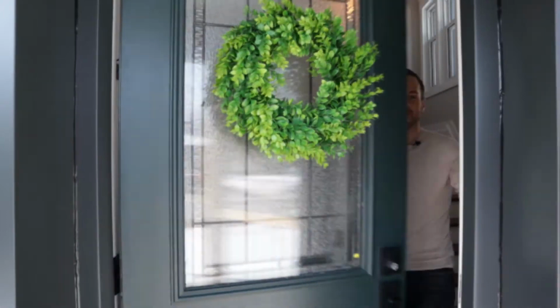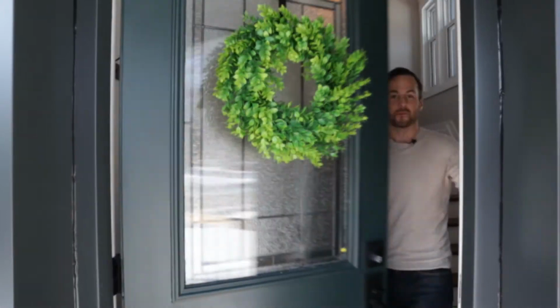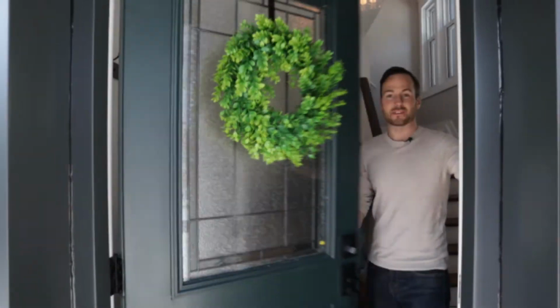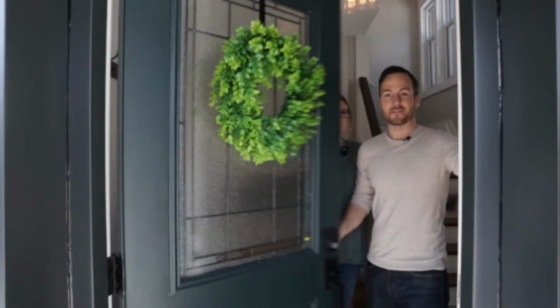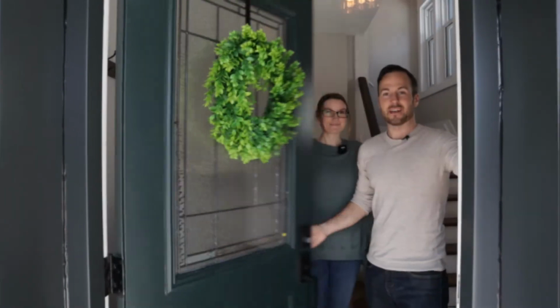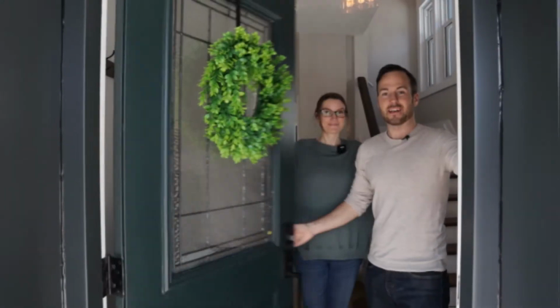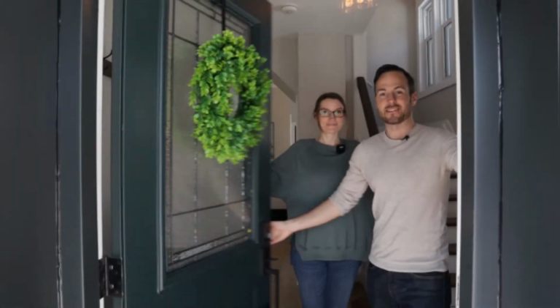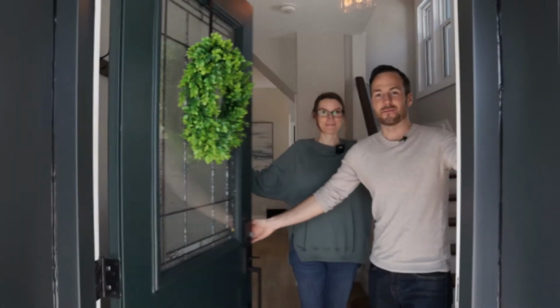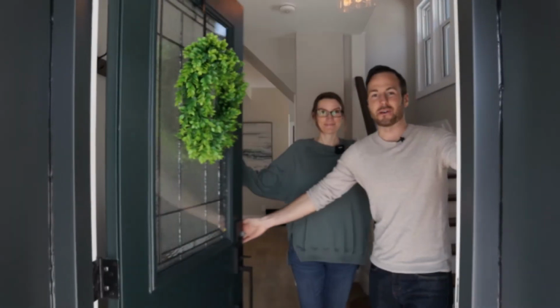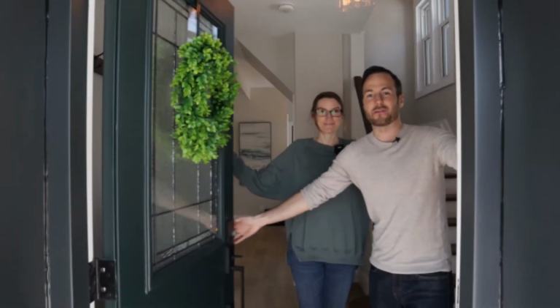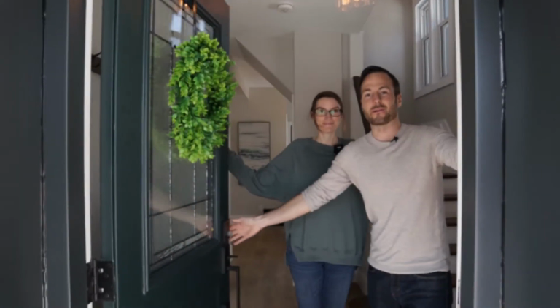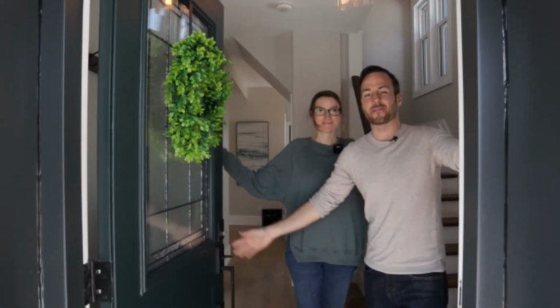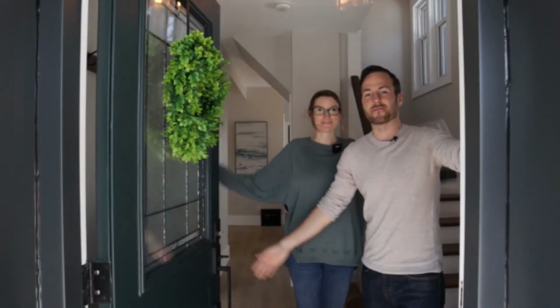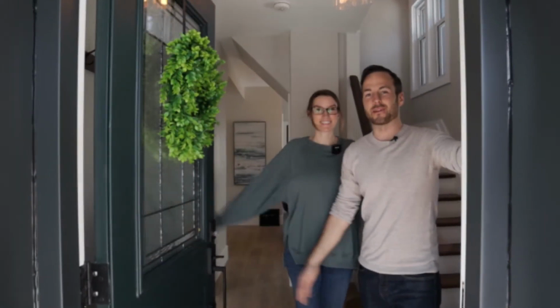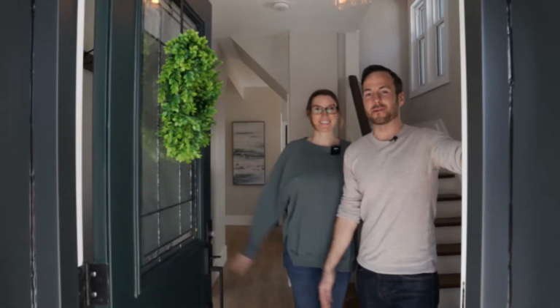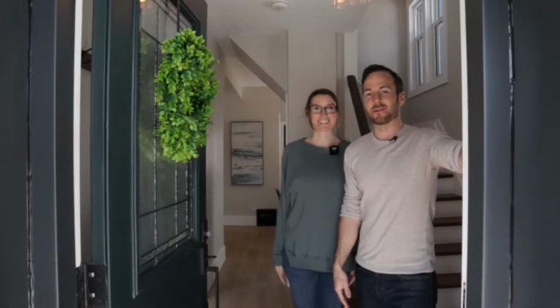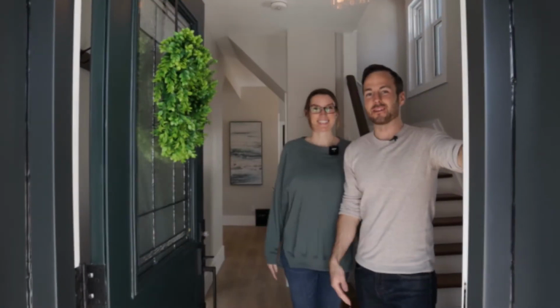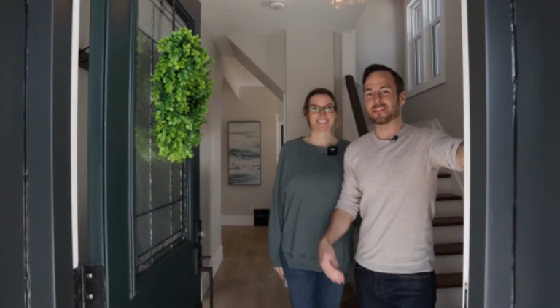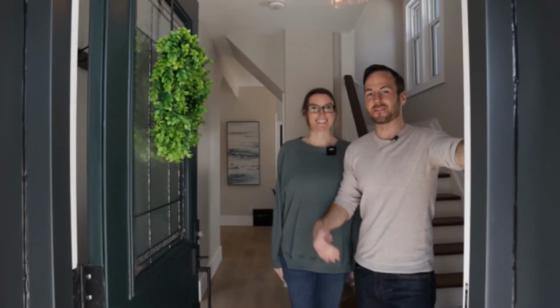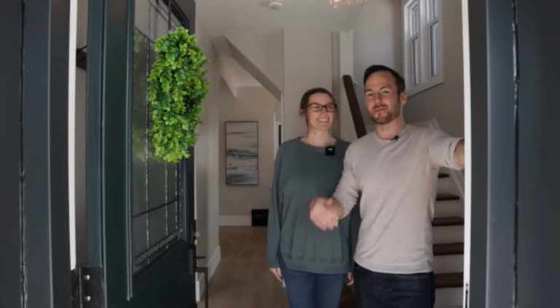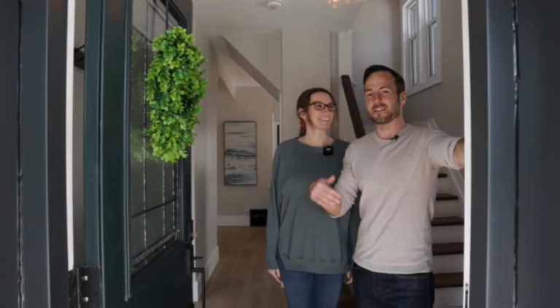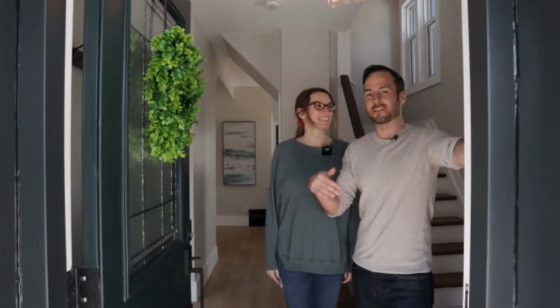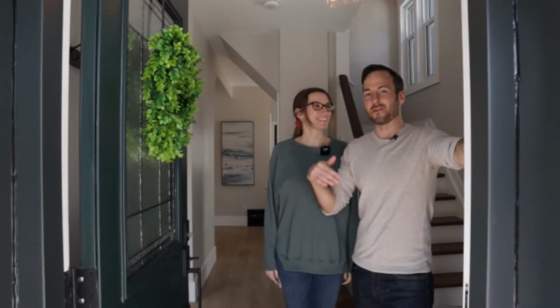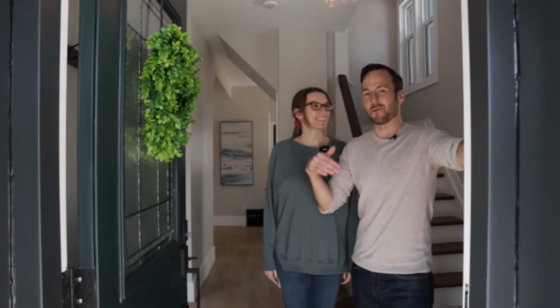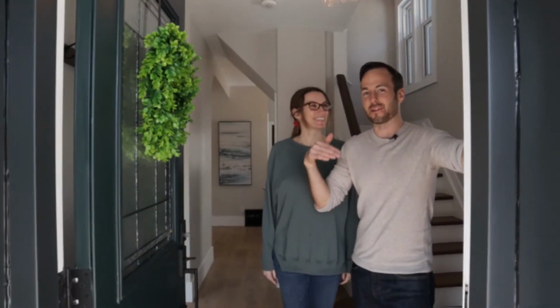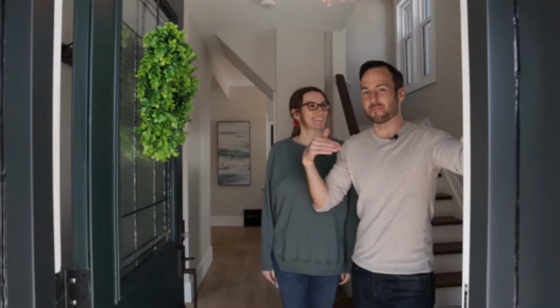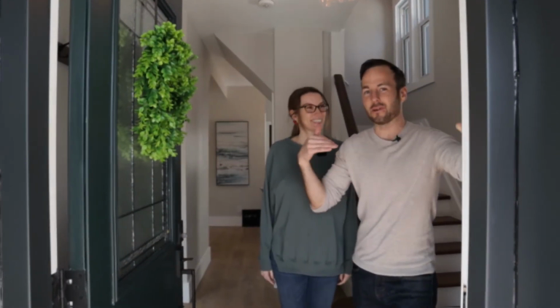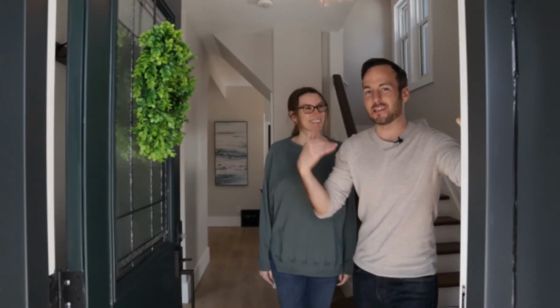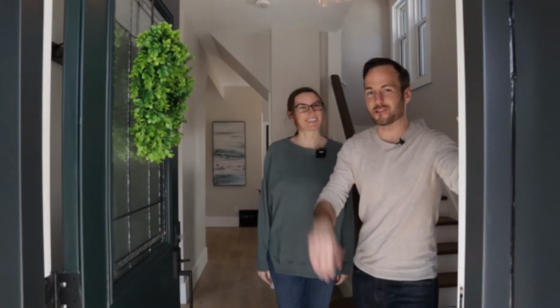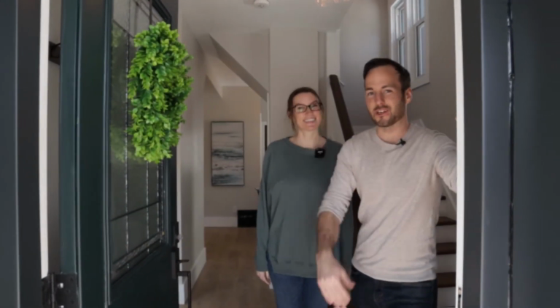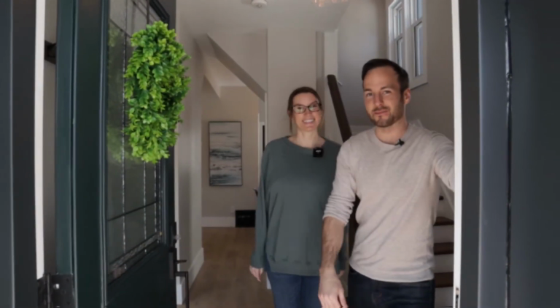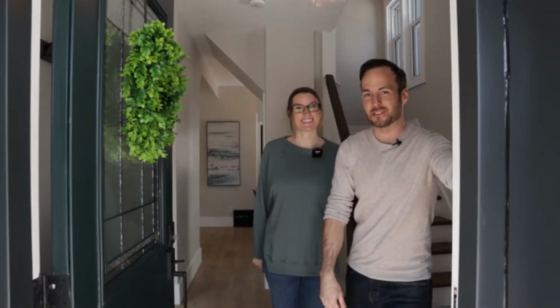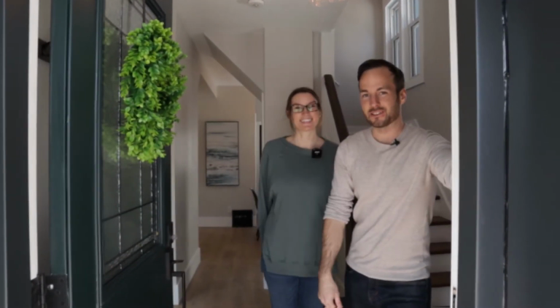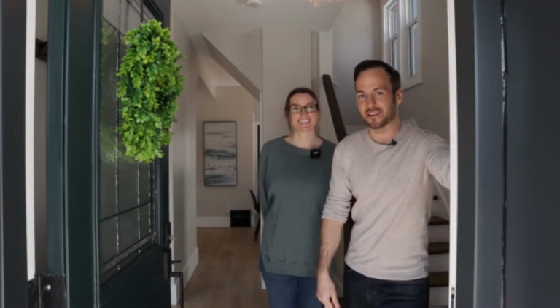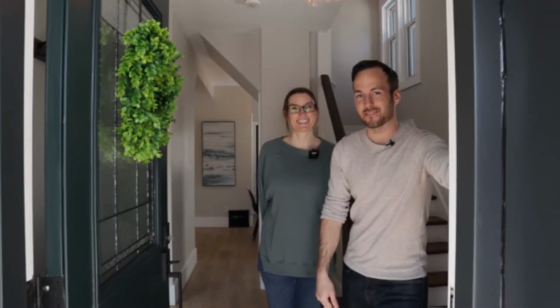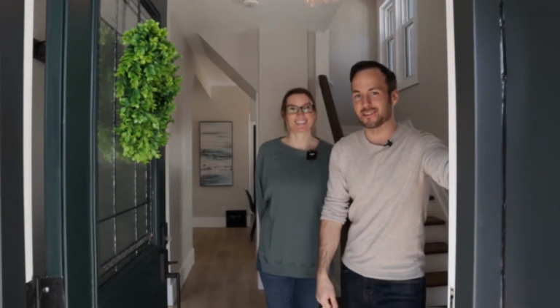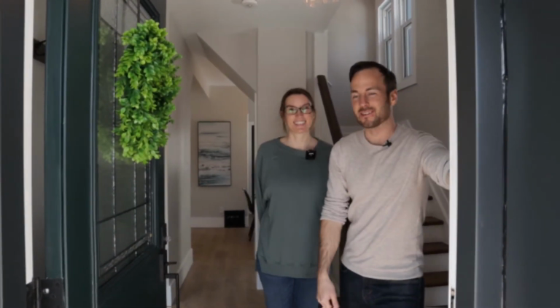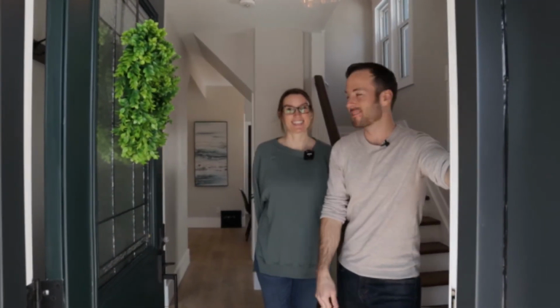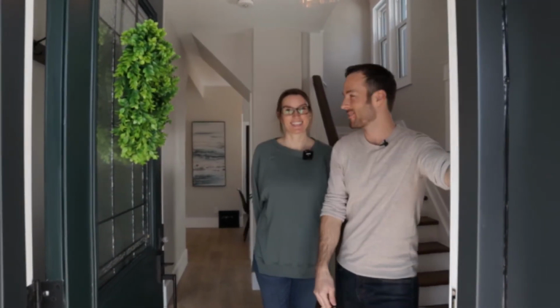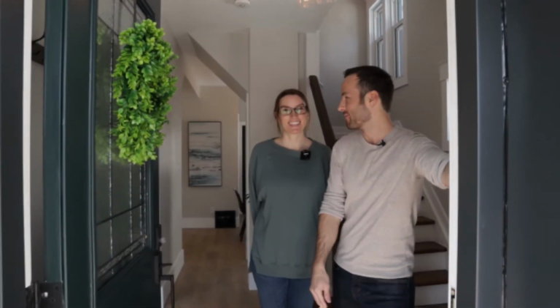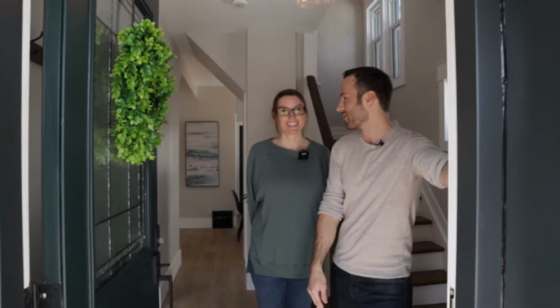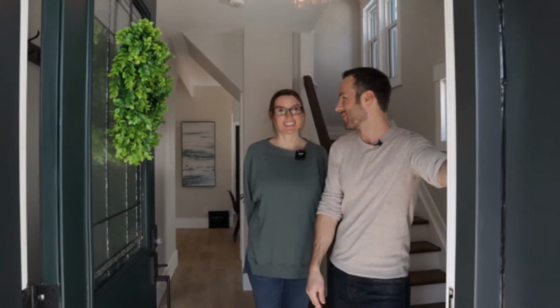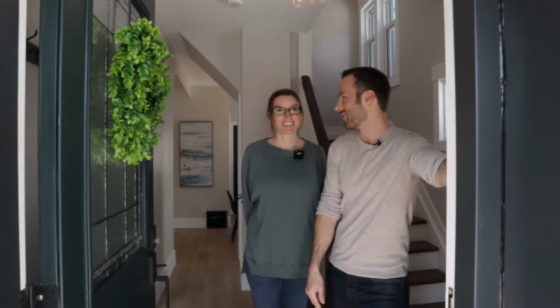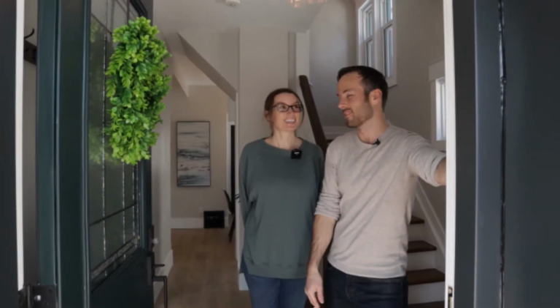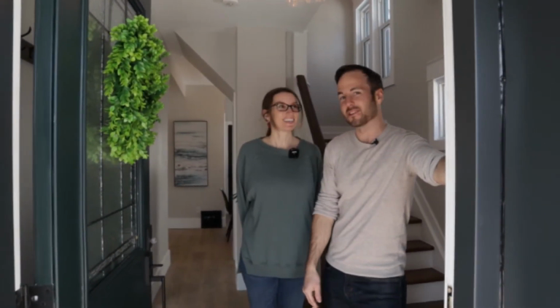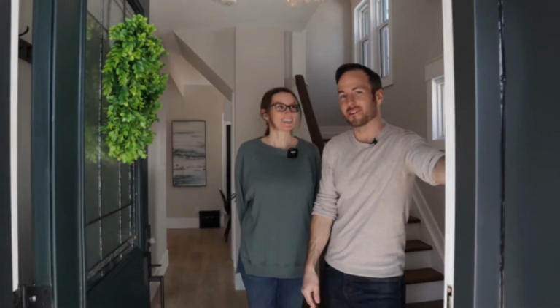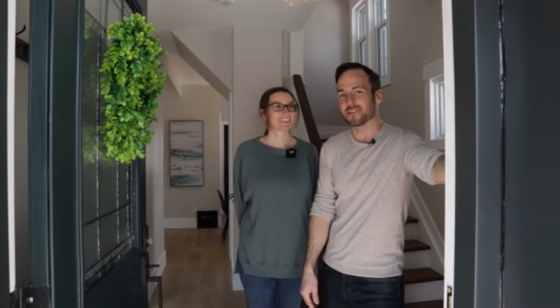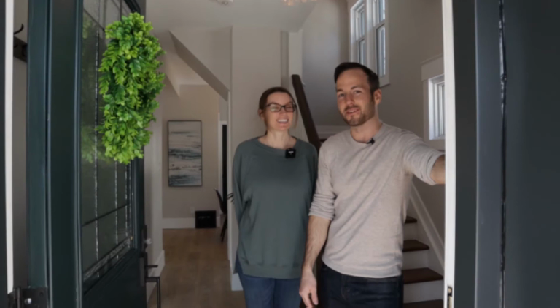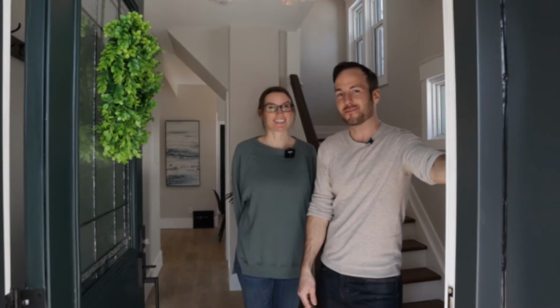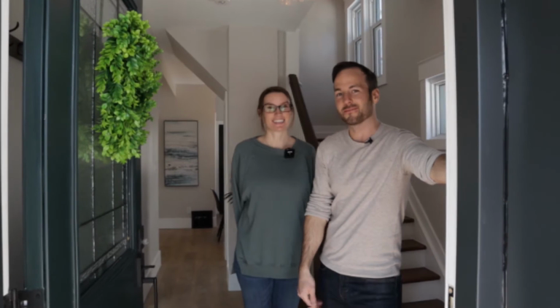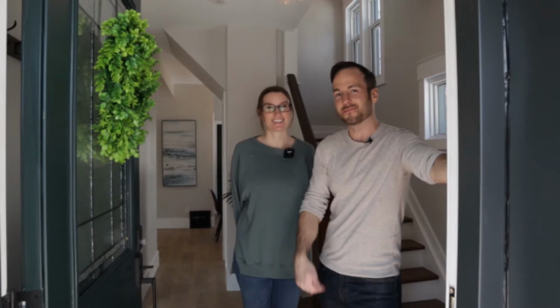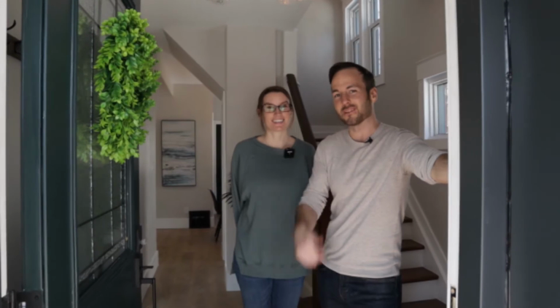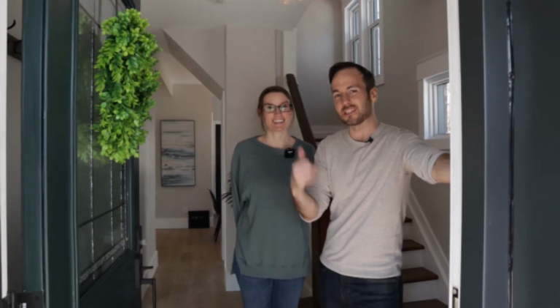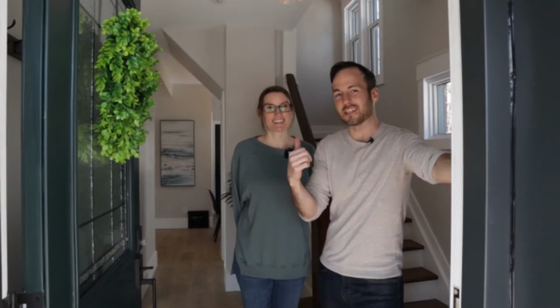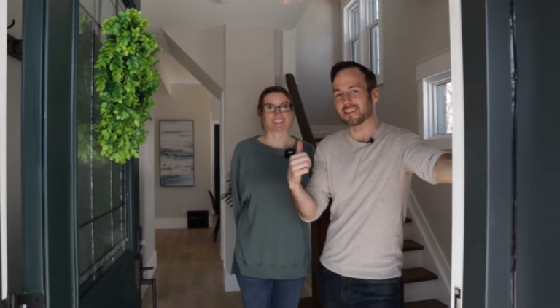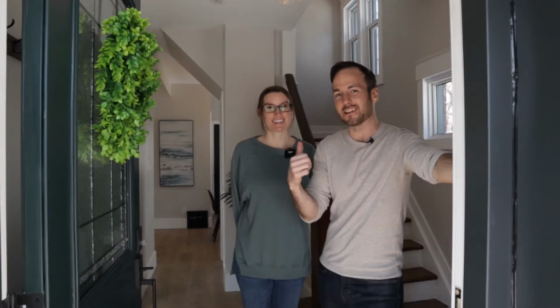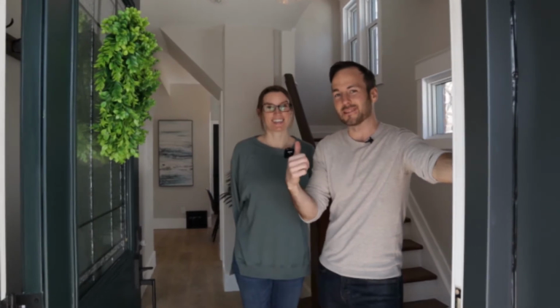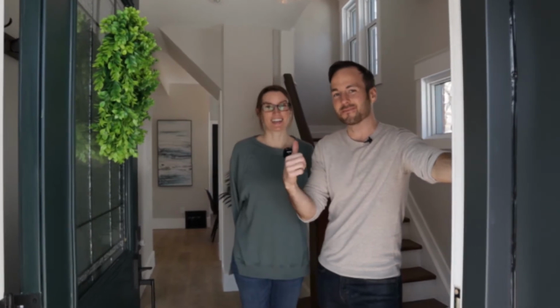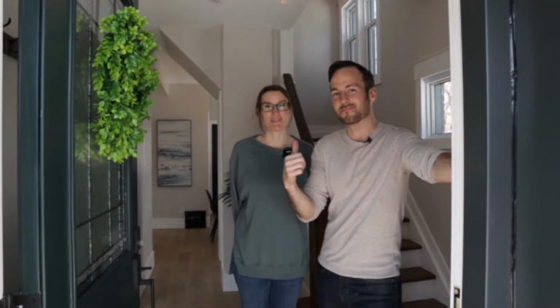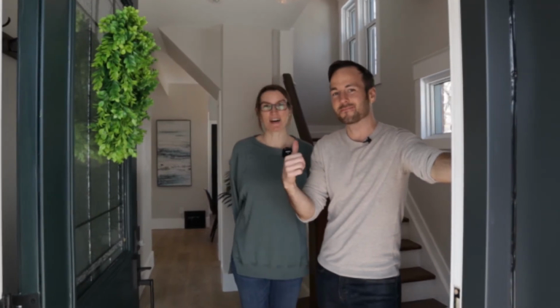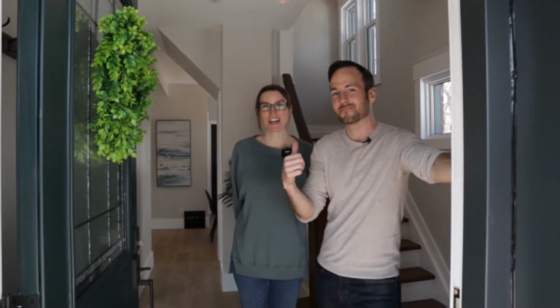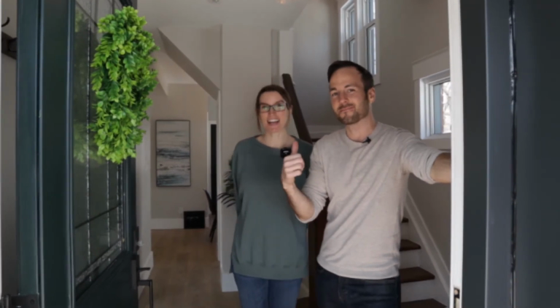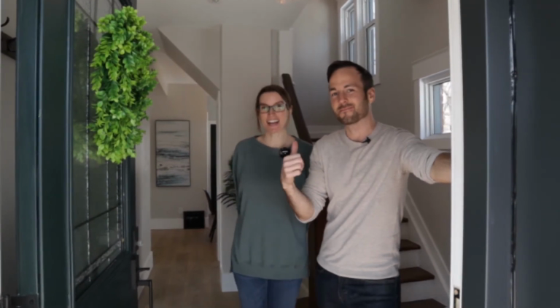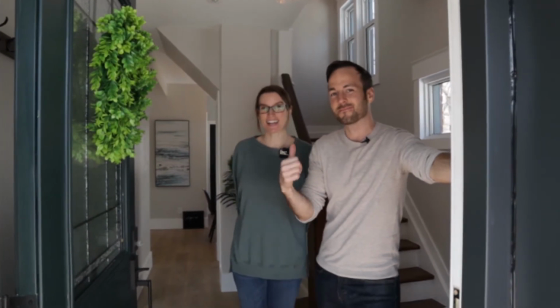What's up guys, welcome to our flip. This was one of the biggest transformations ever, super stoked to show you. Let's check it out. Come on in.